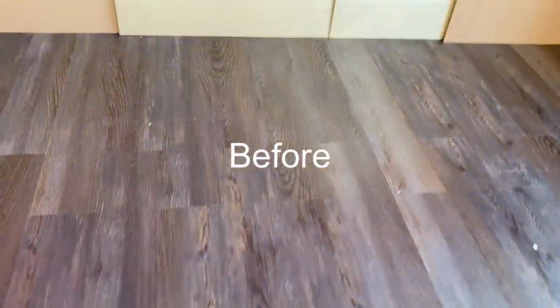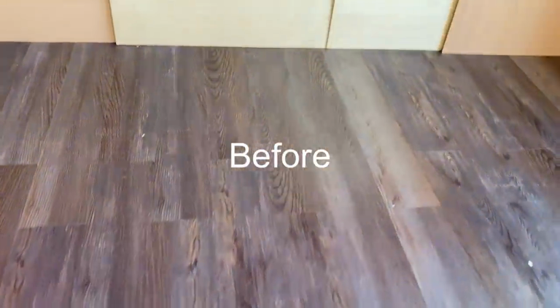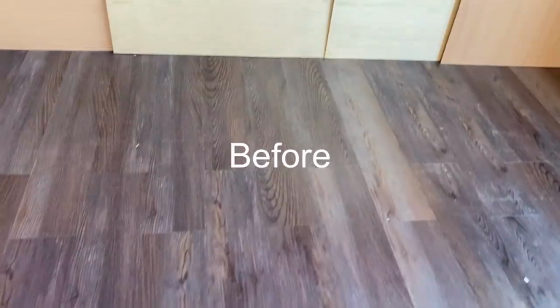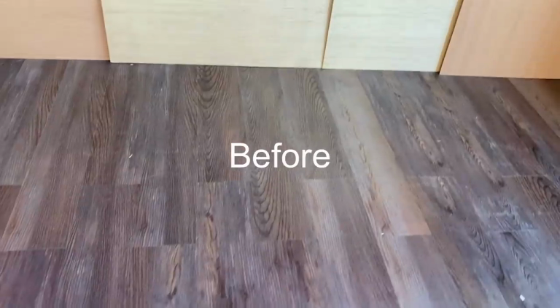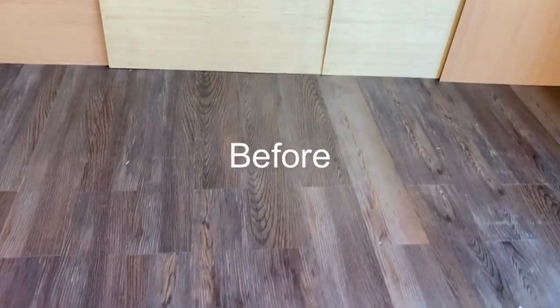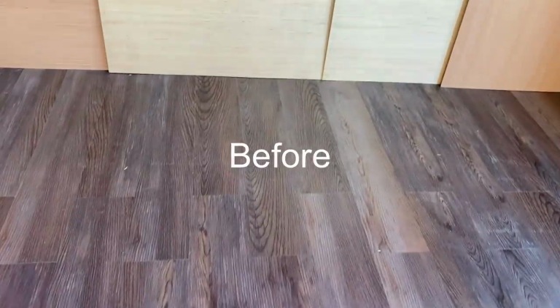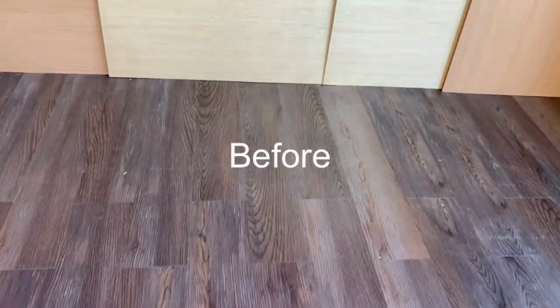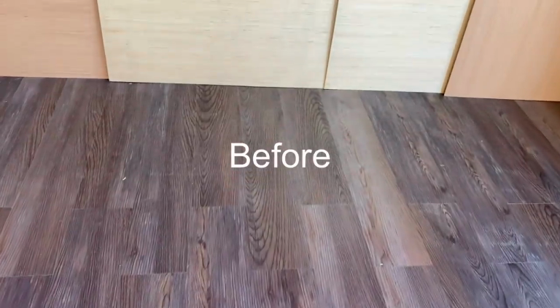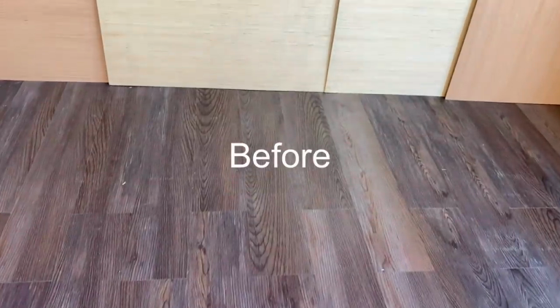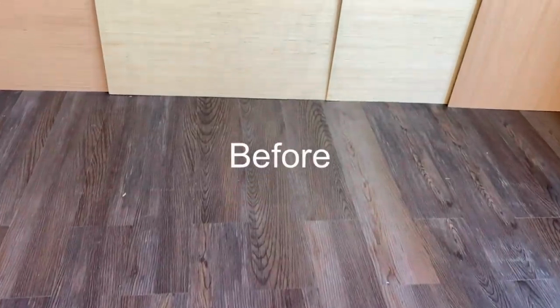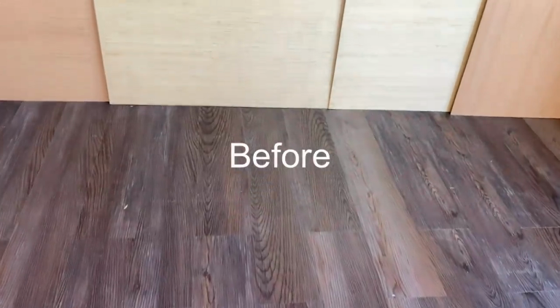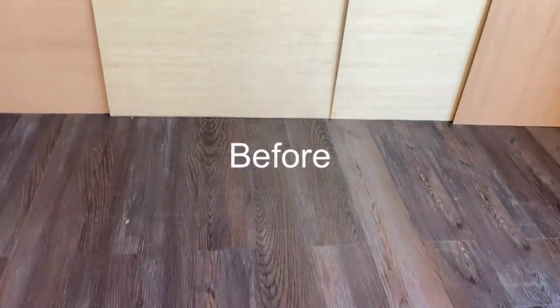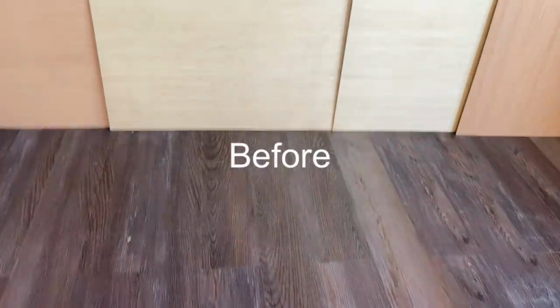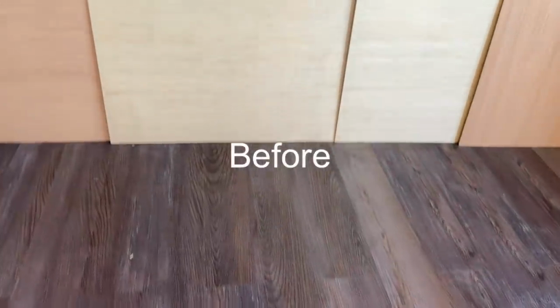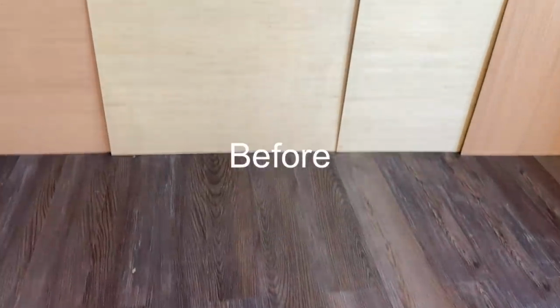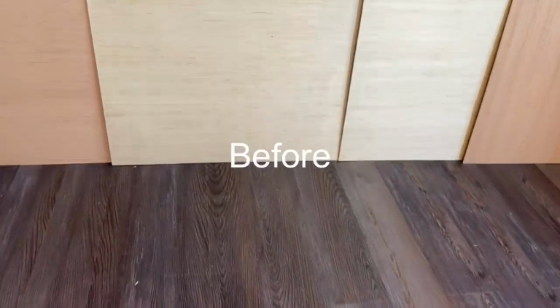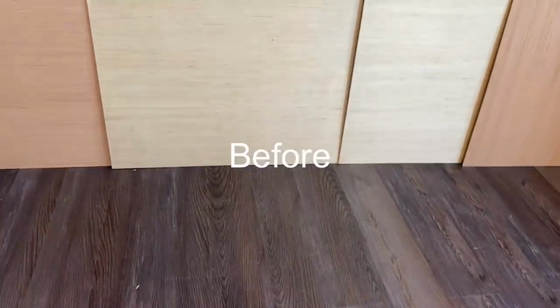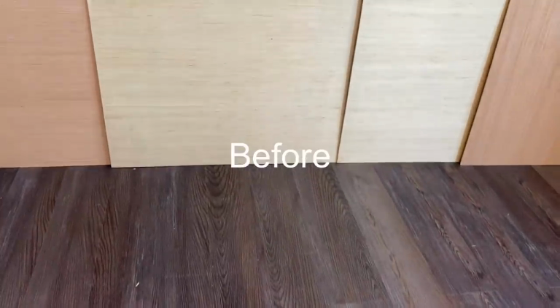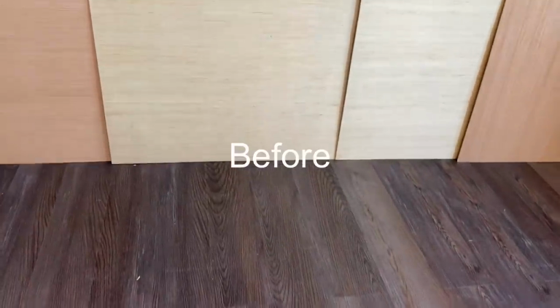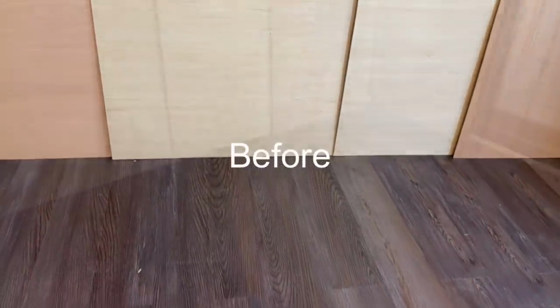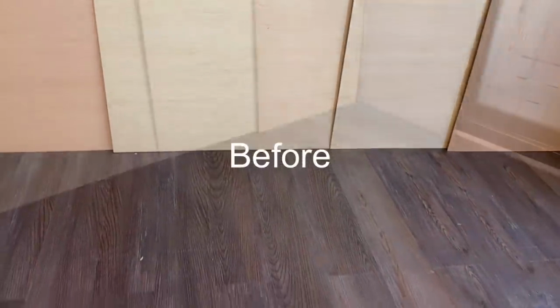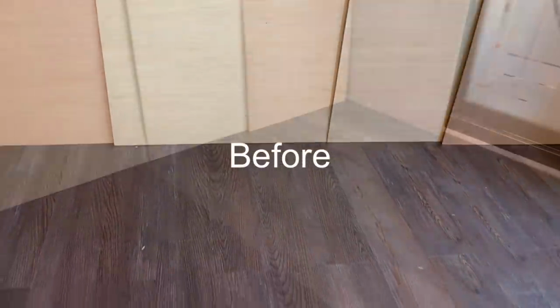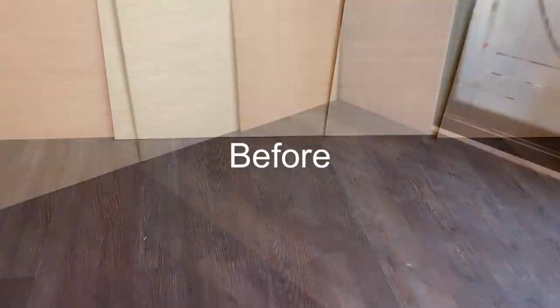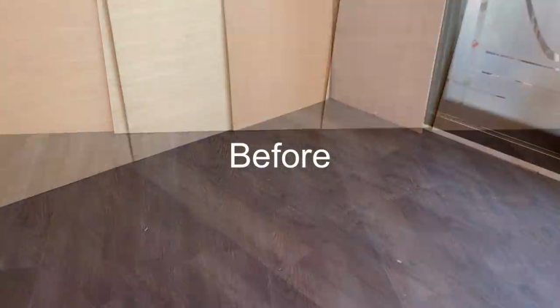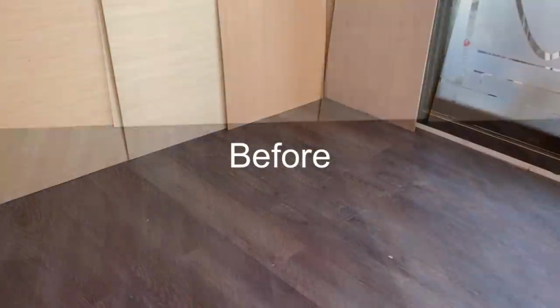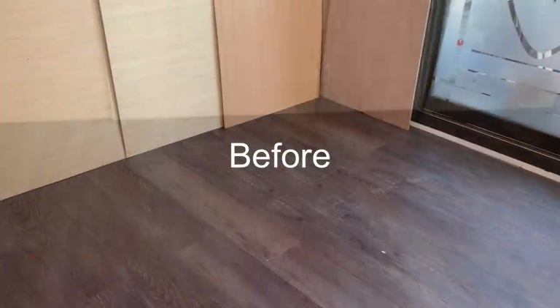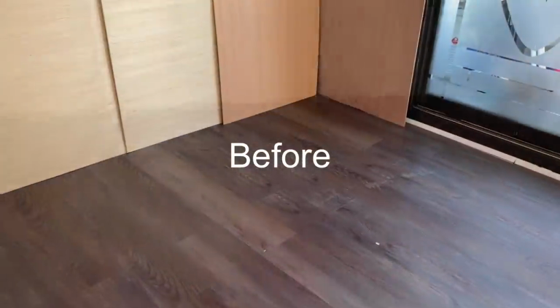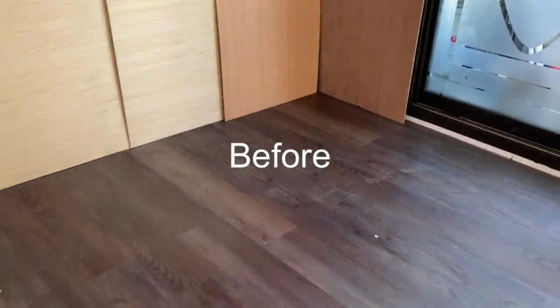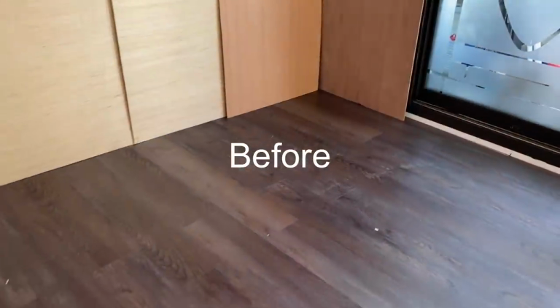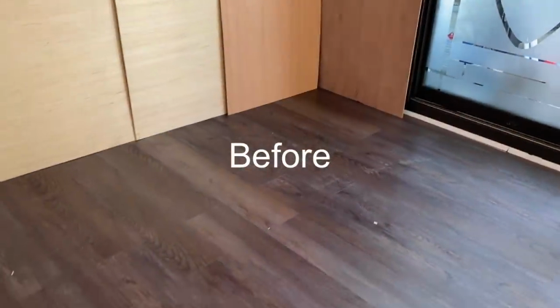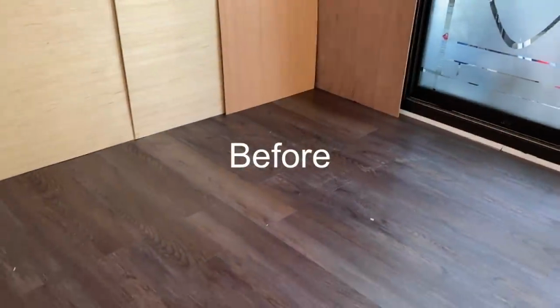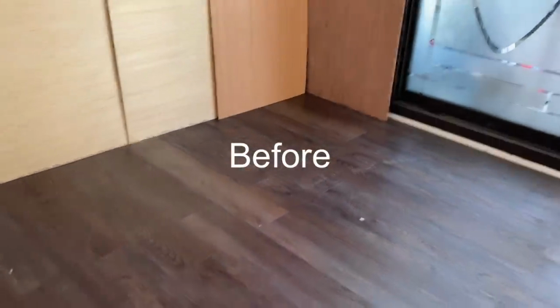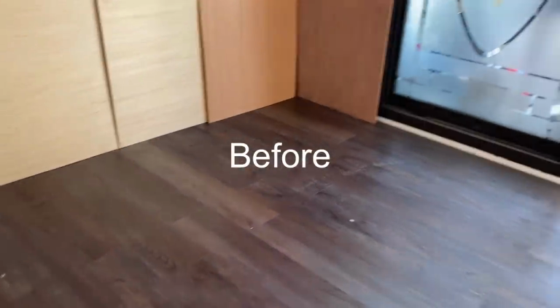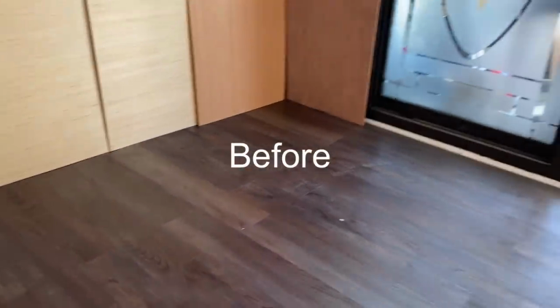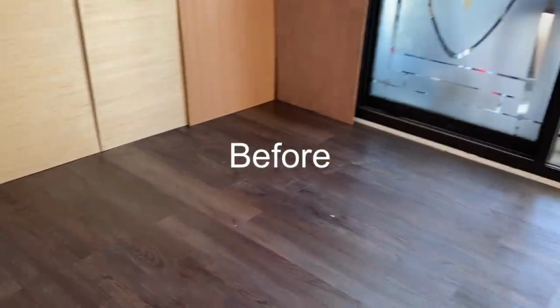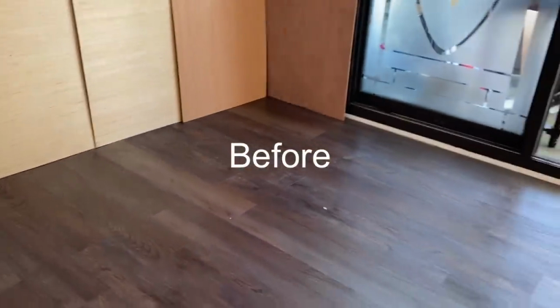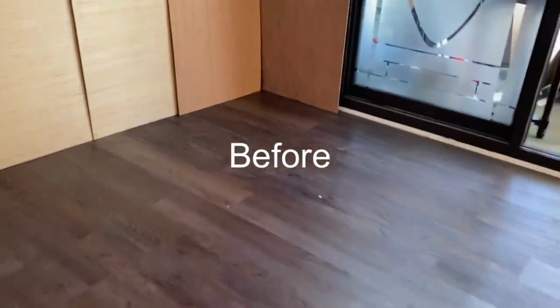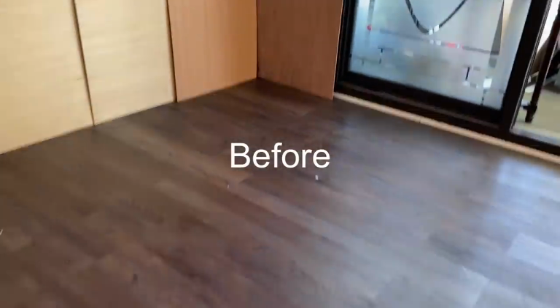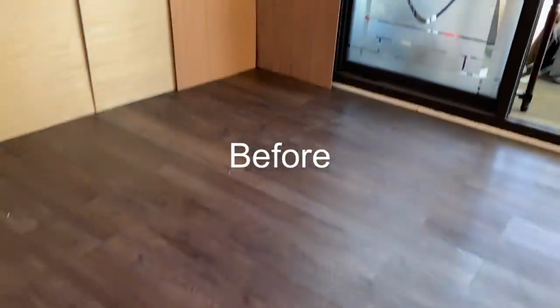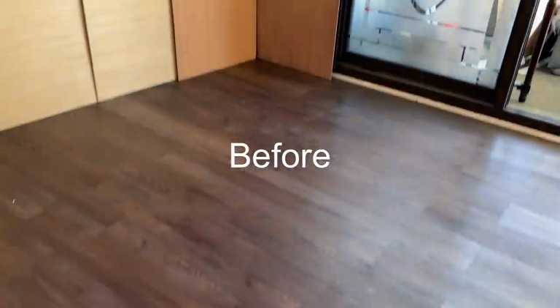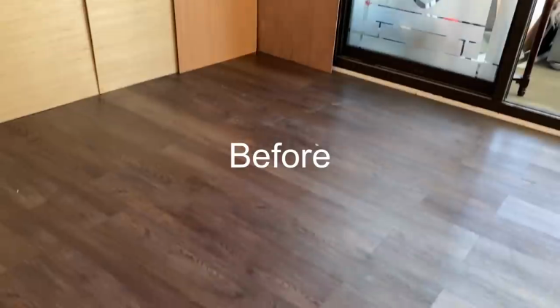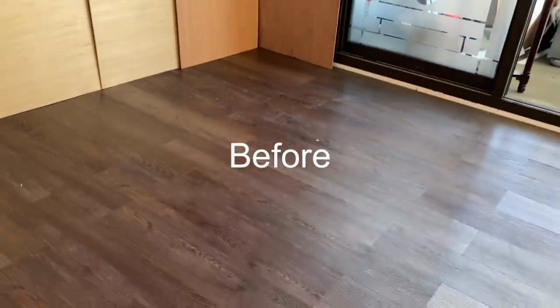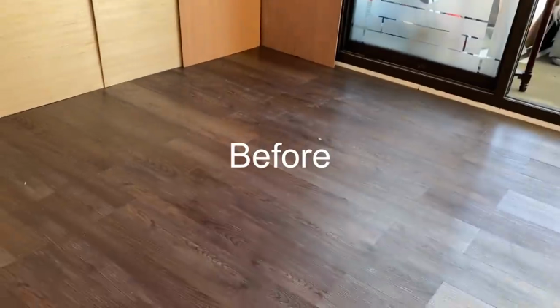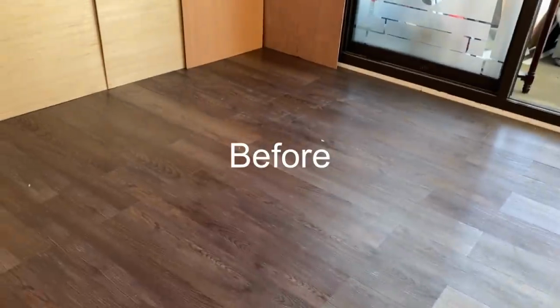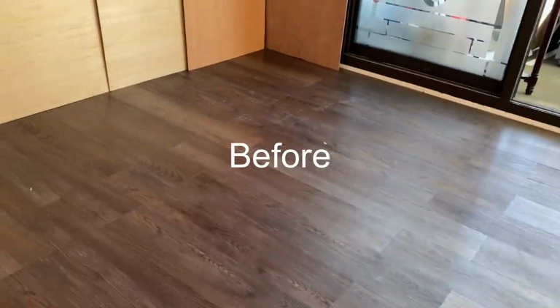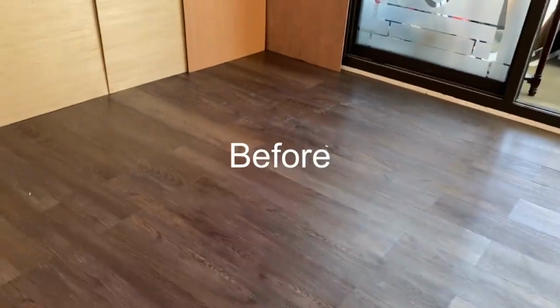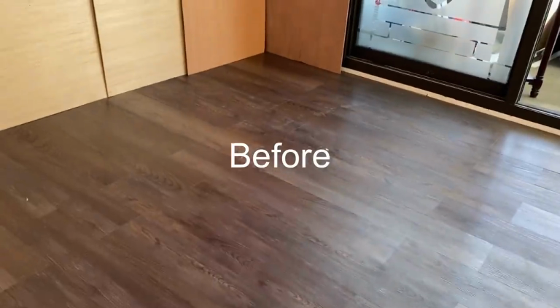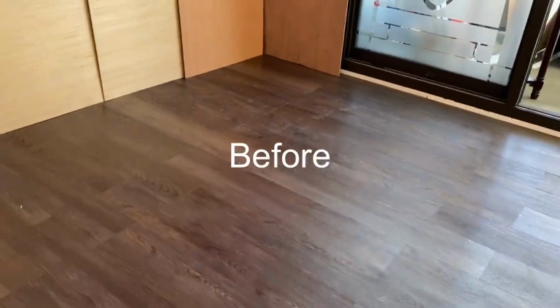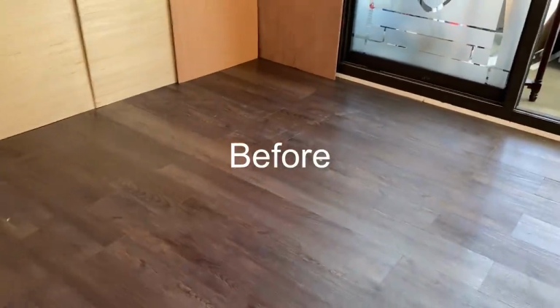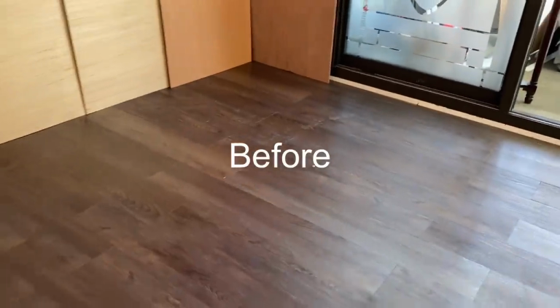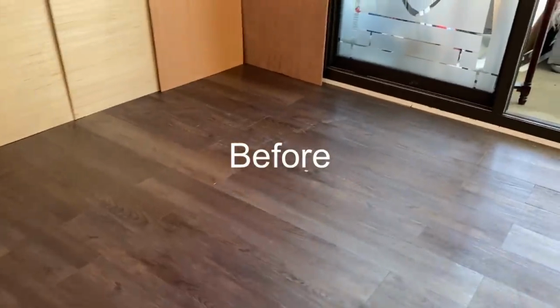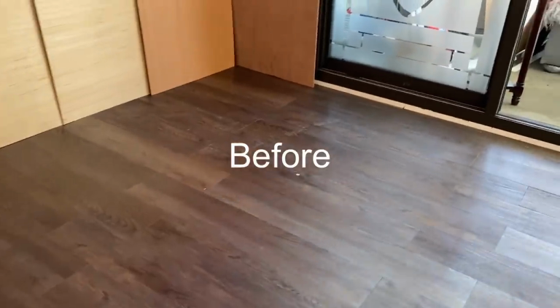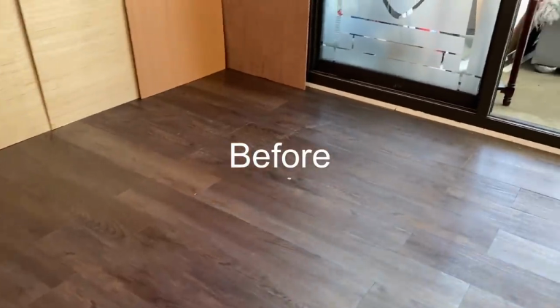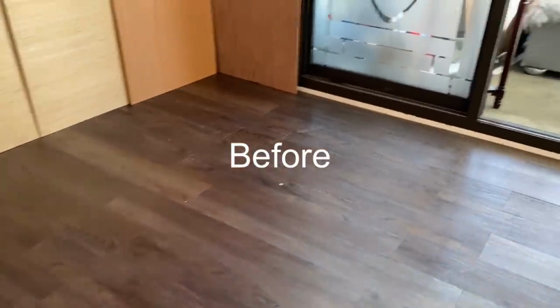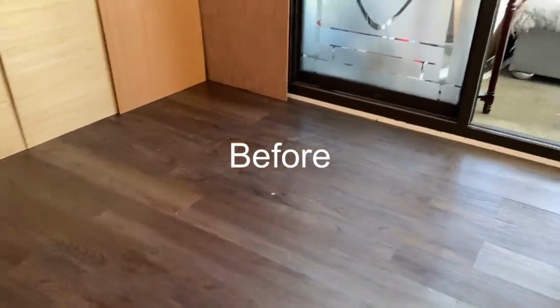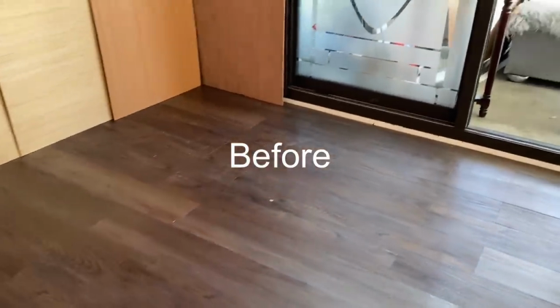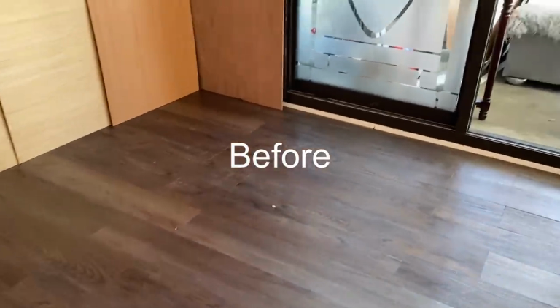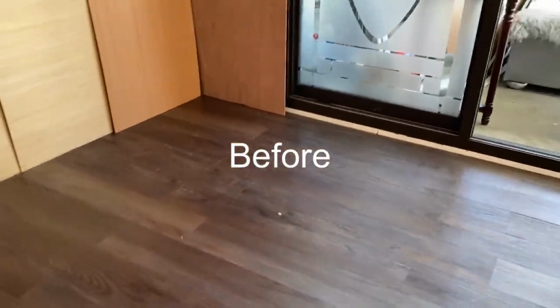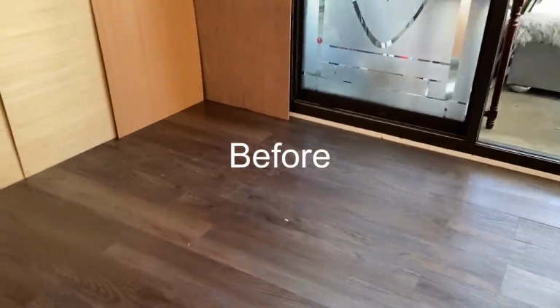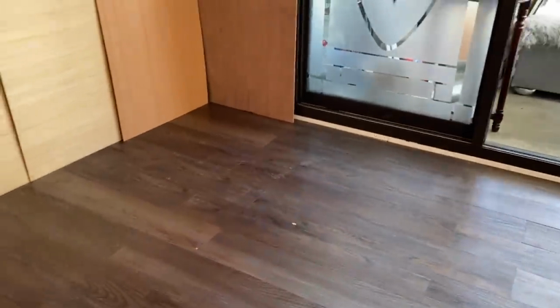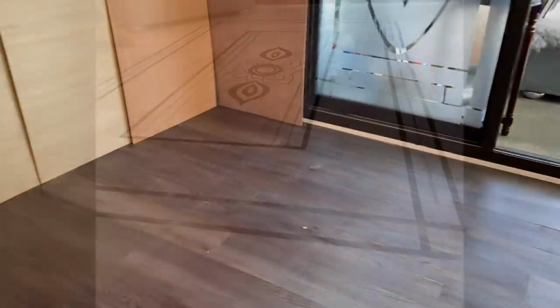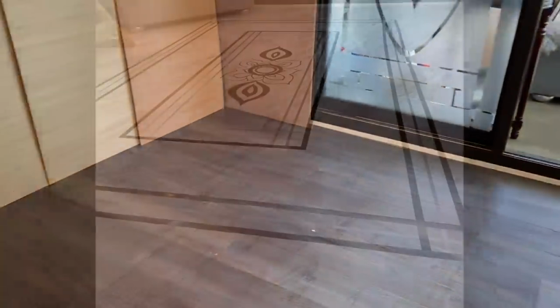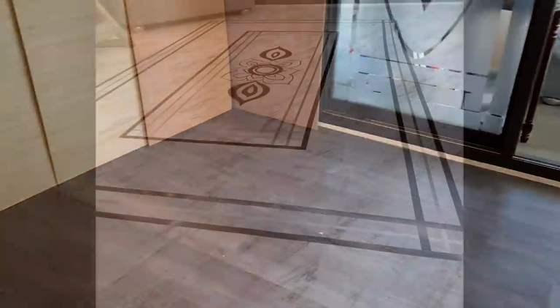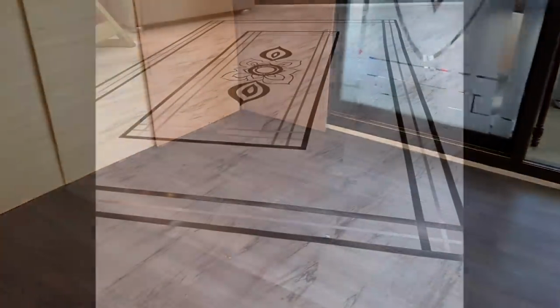Because of what the space is going to be used for, I want the space to feel airy, open, and bright.